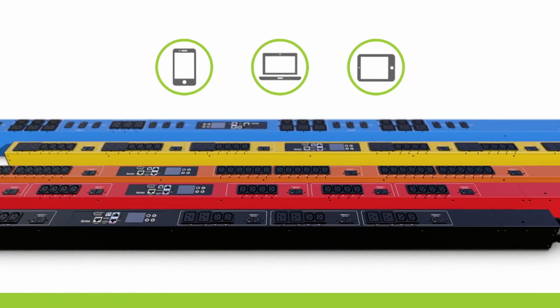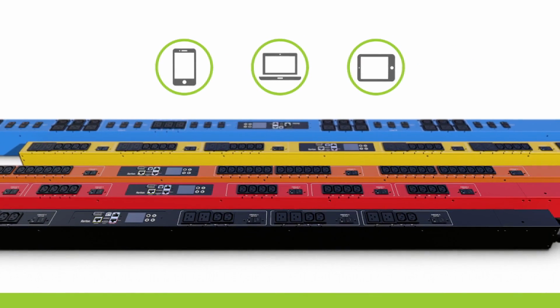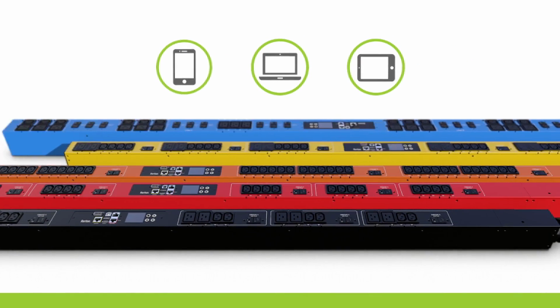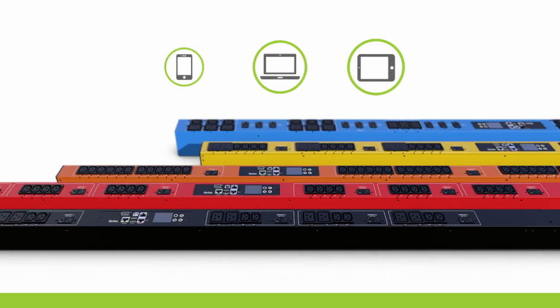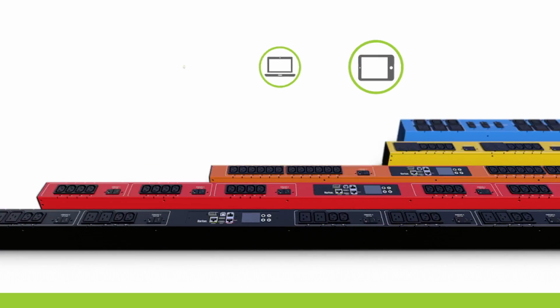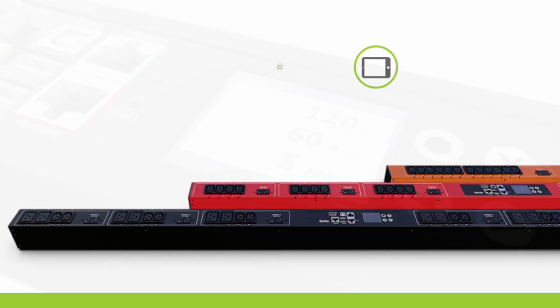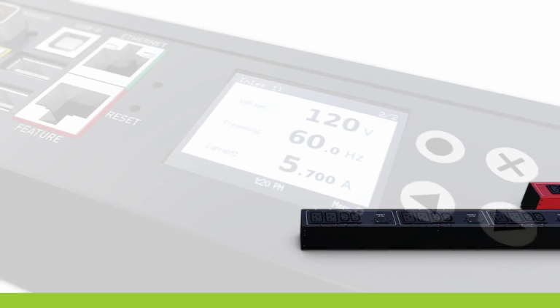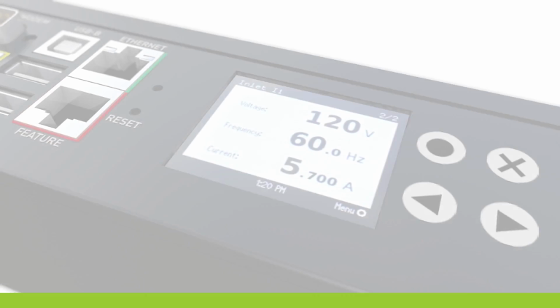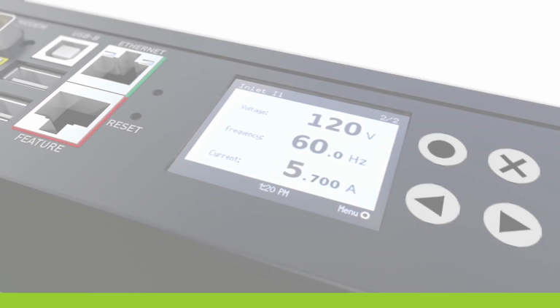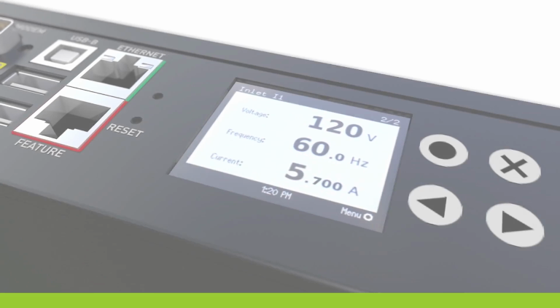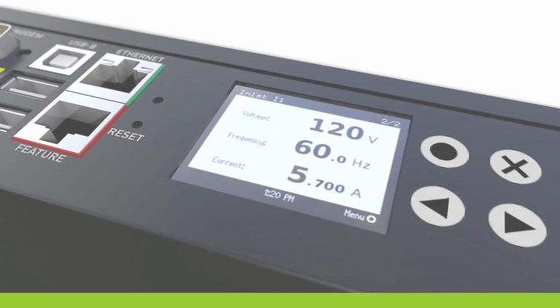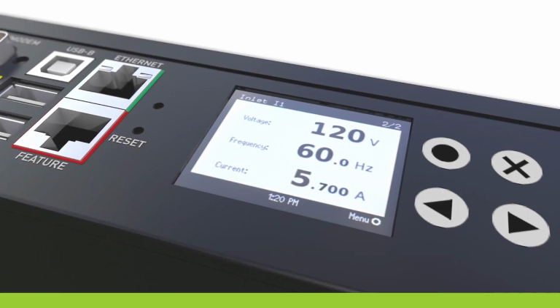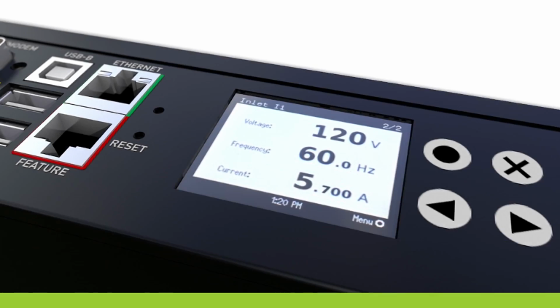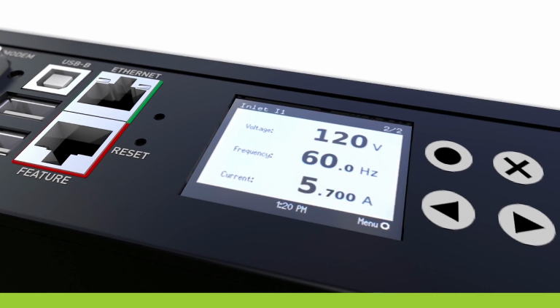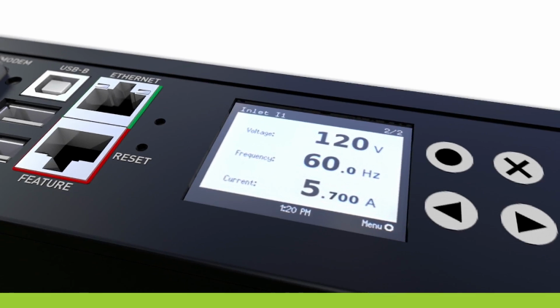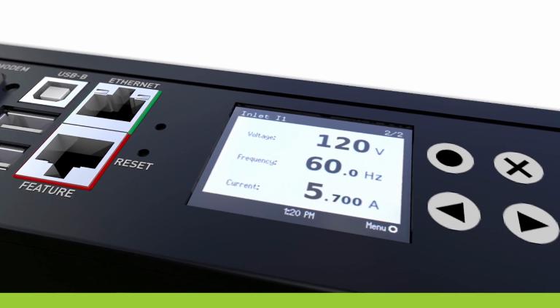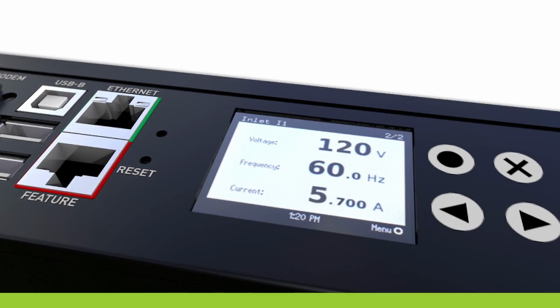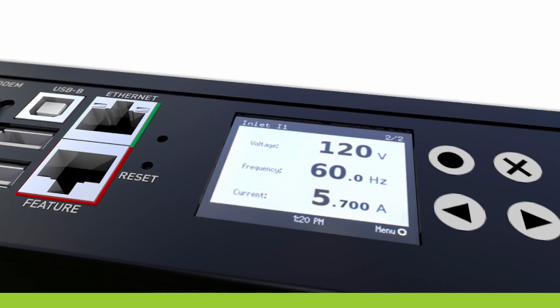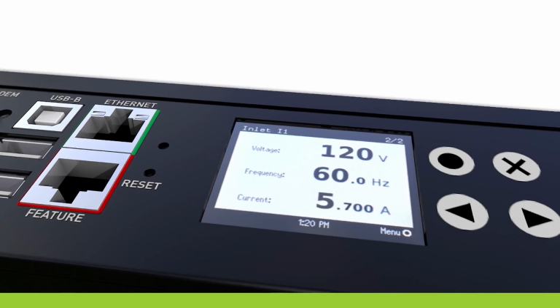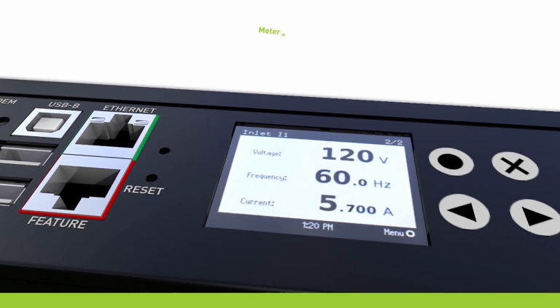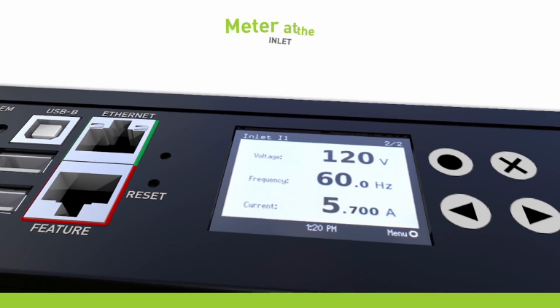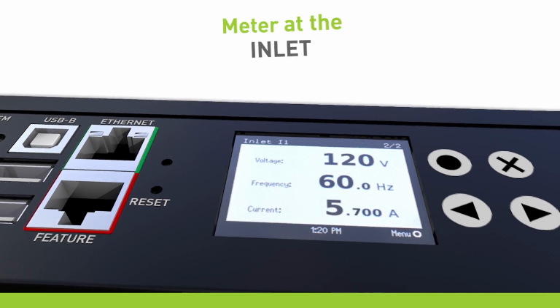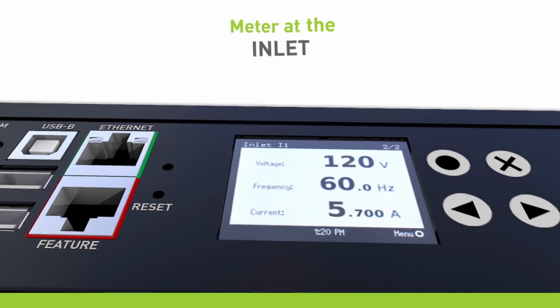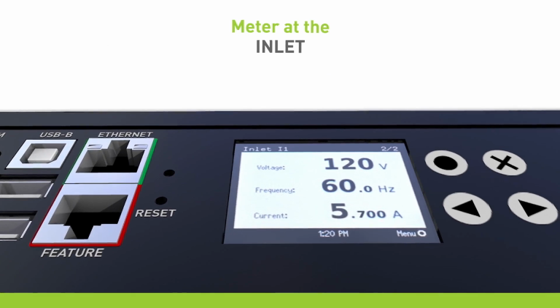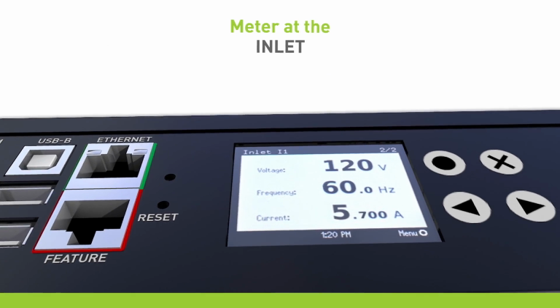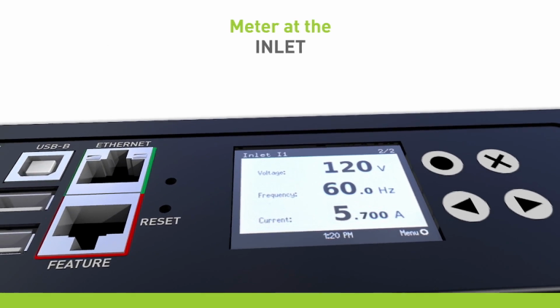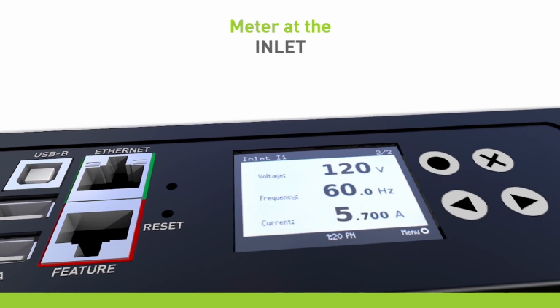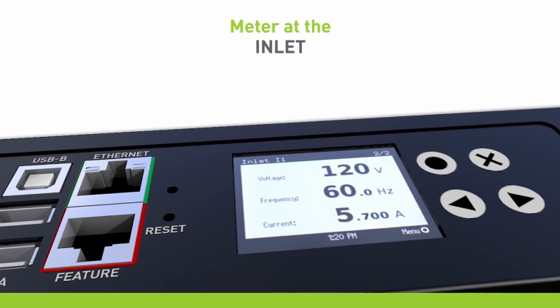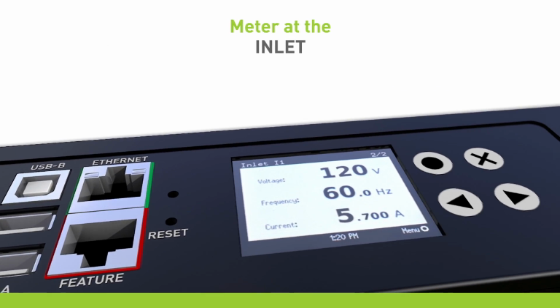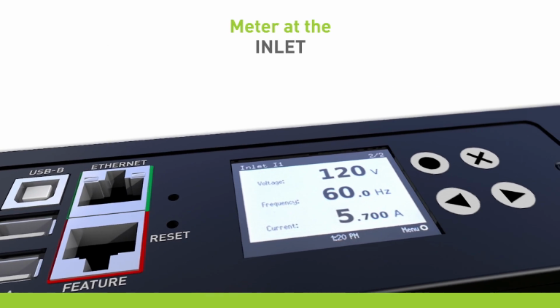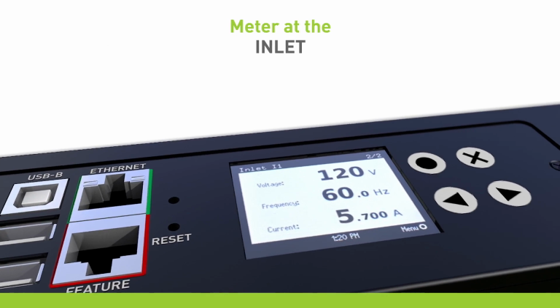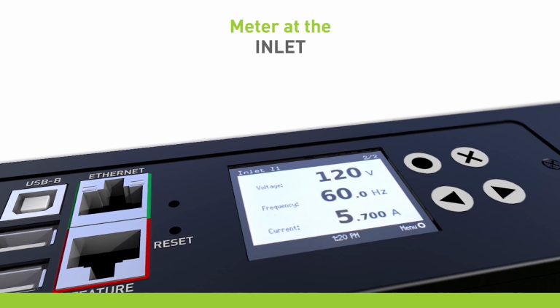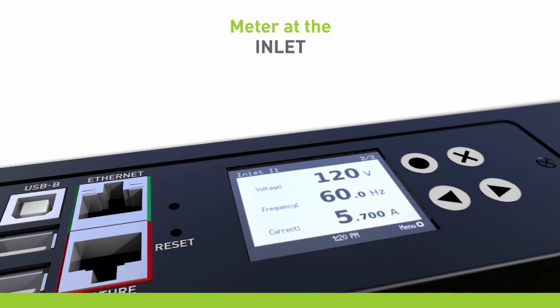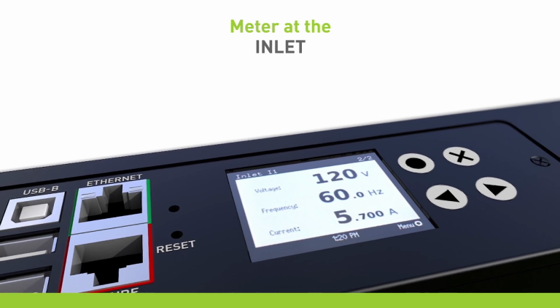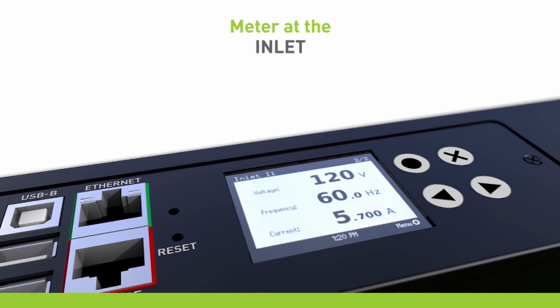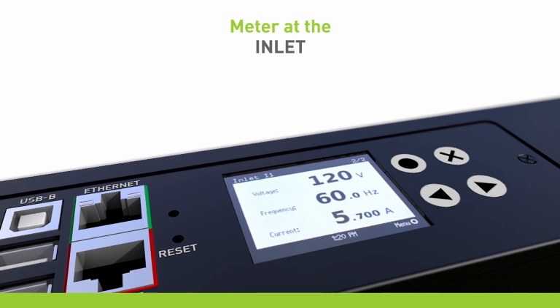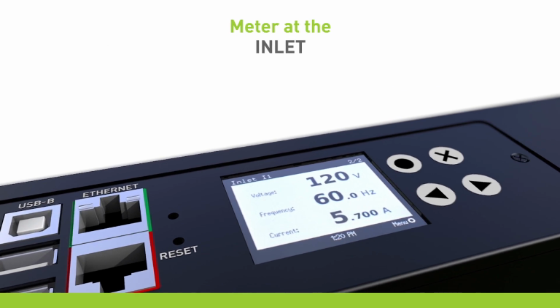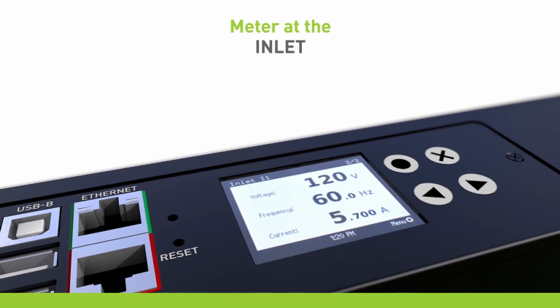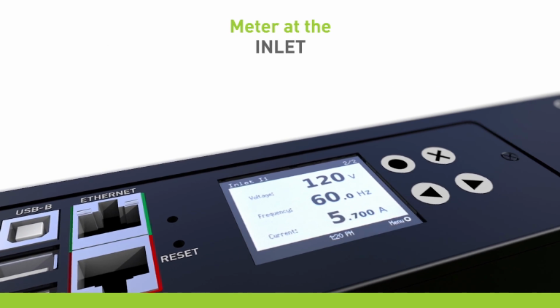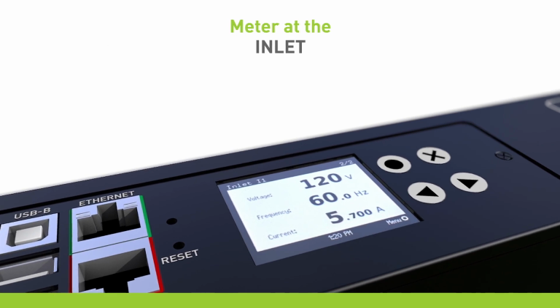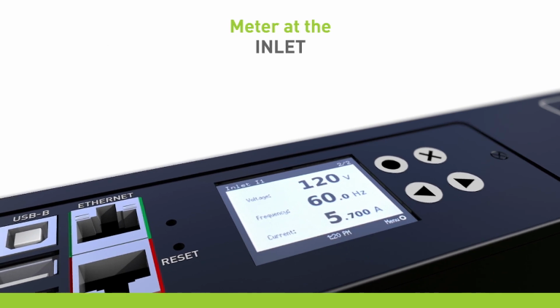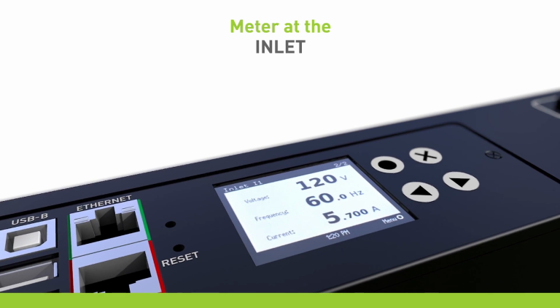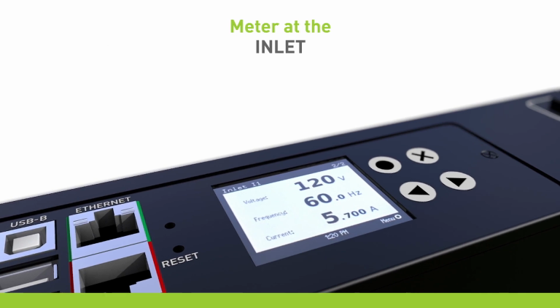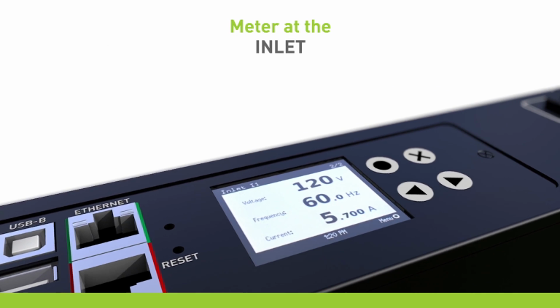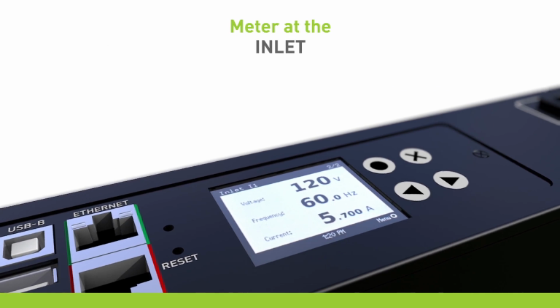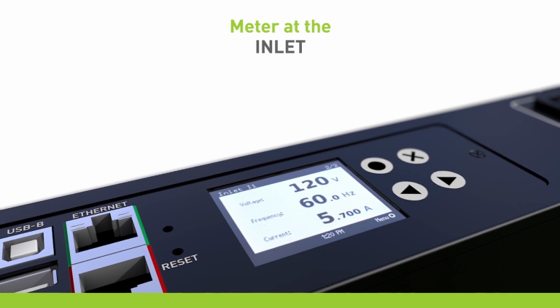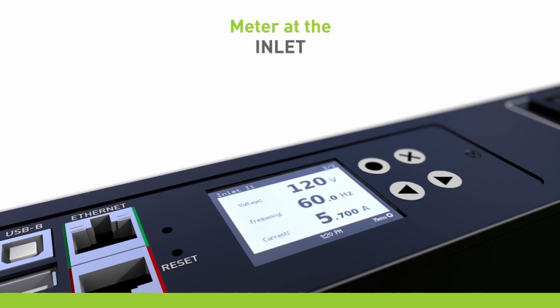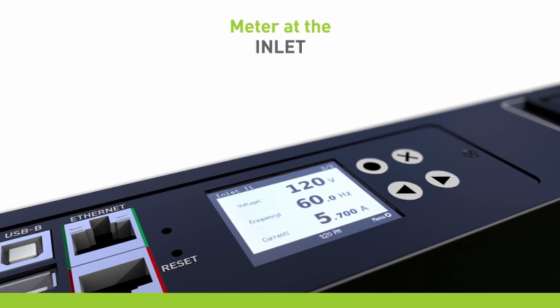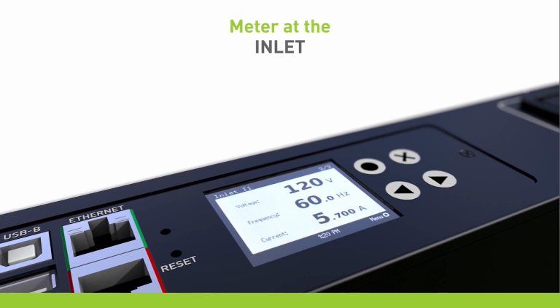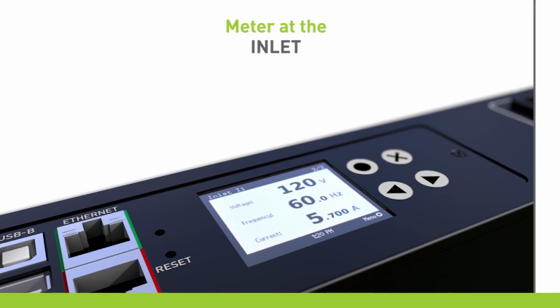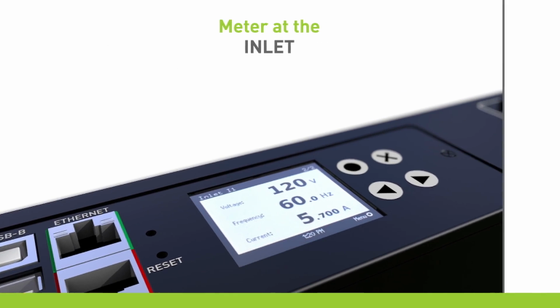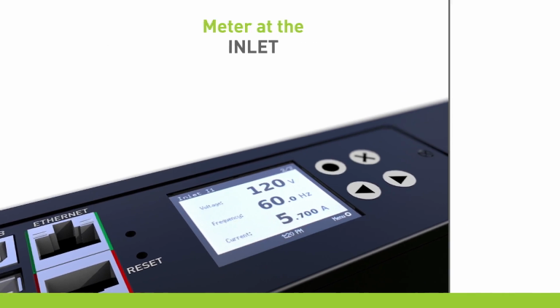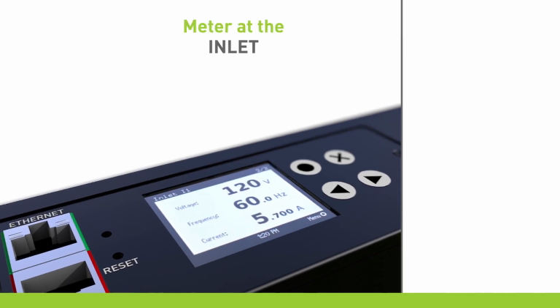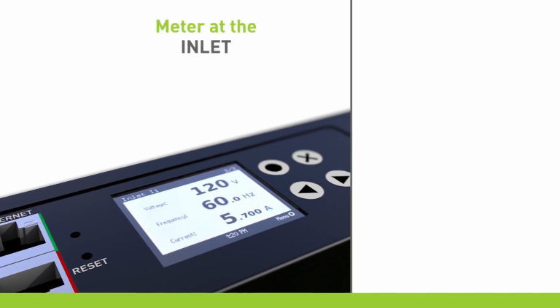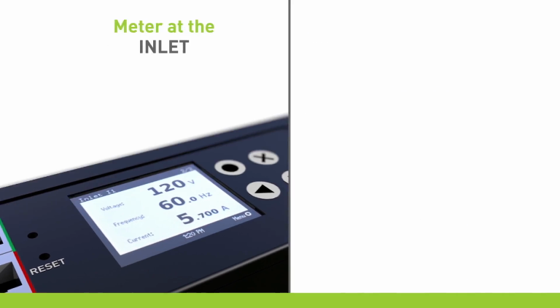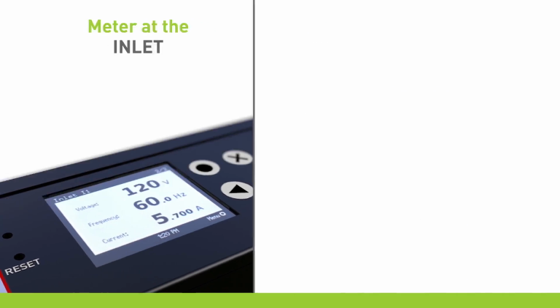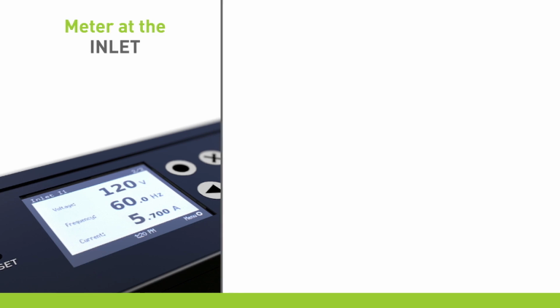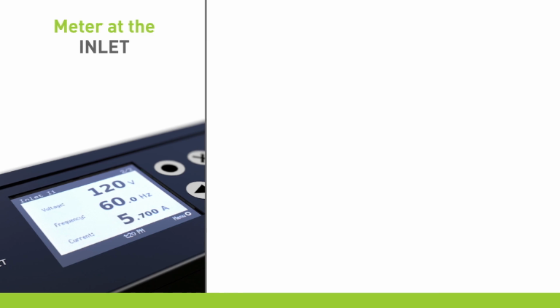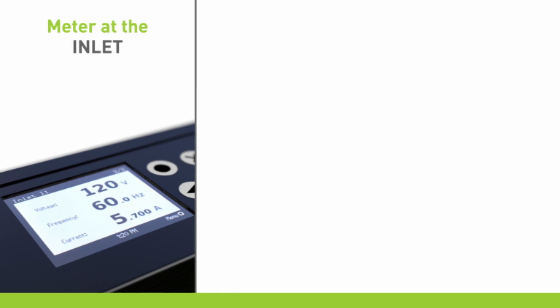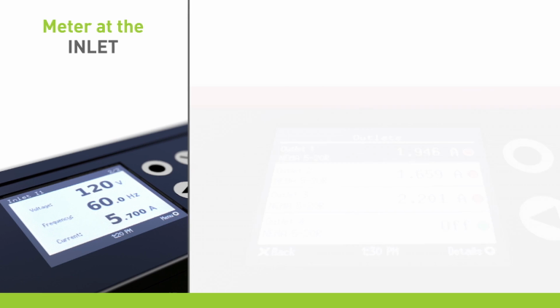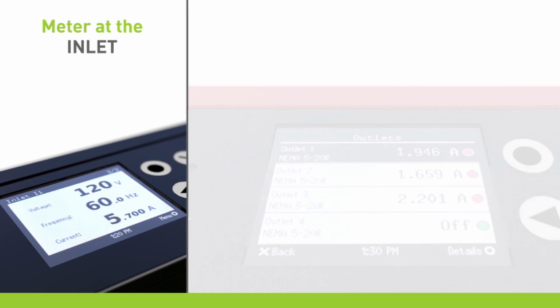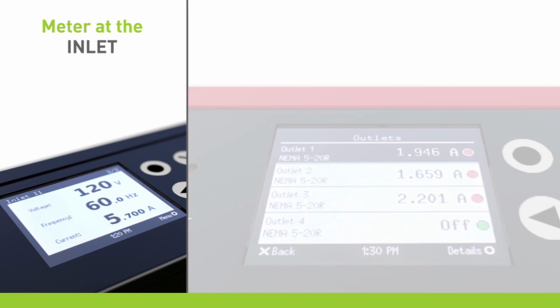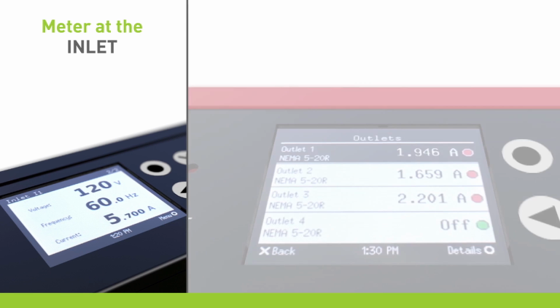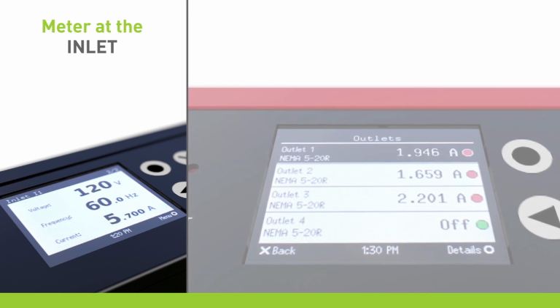With Raritan PDUs, you can meter at the inlet, which provides a view of power usage and capacity at the cabinet level.